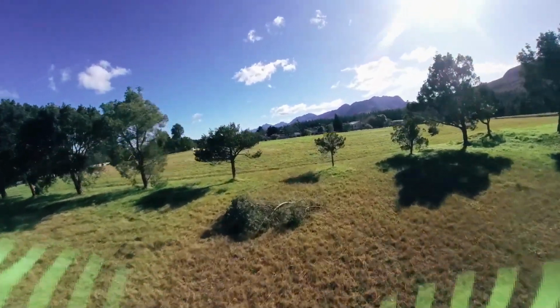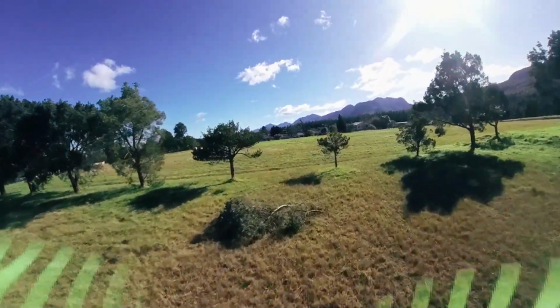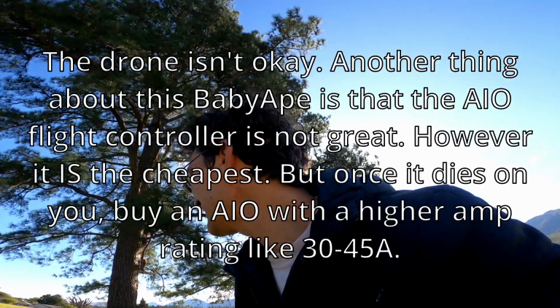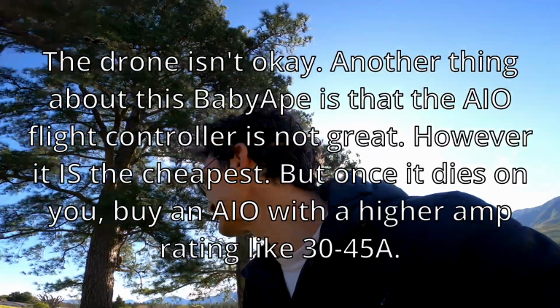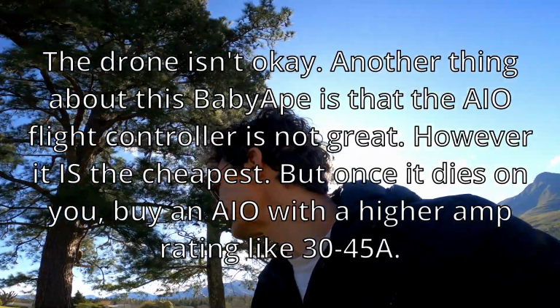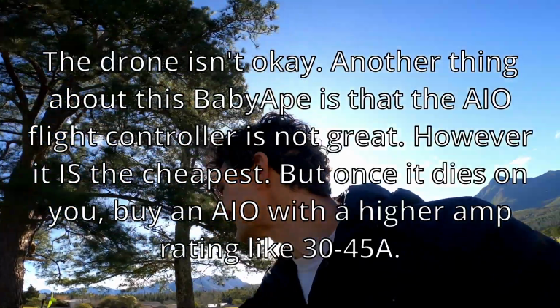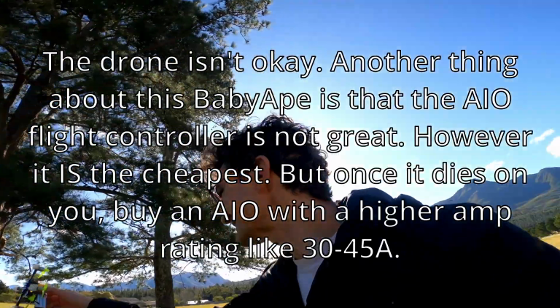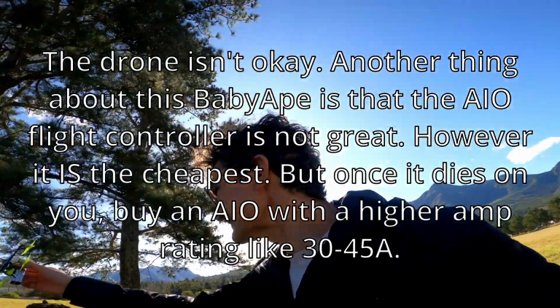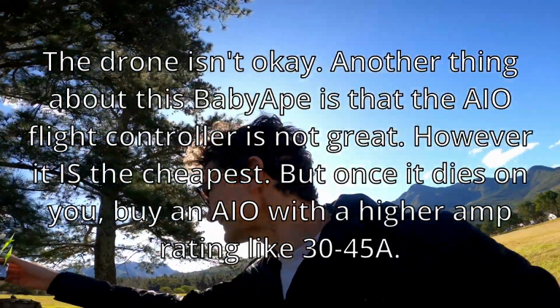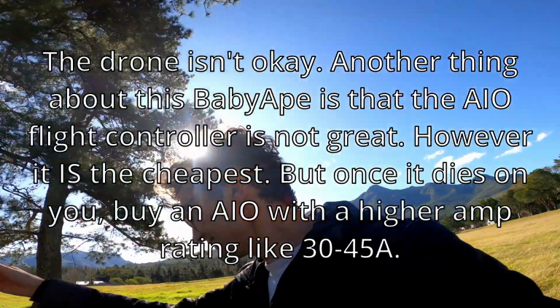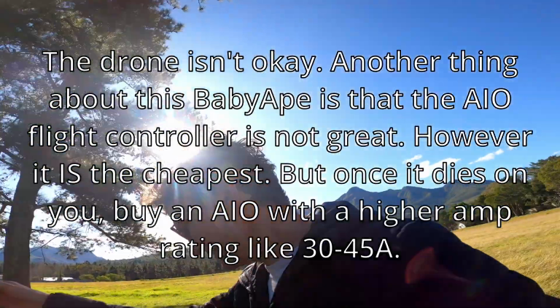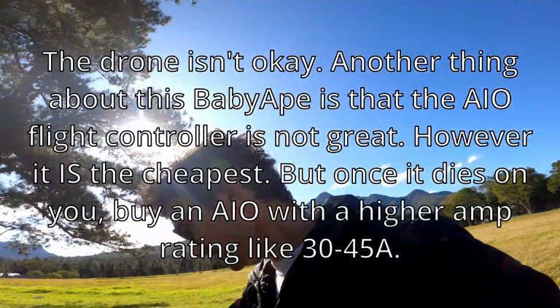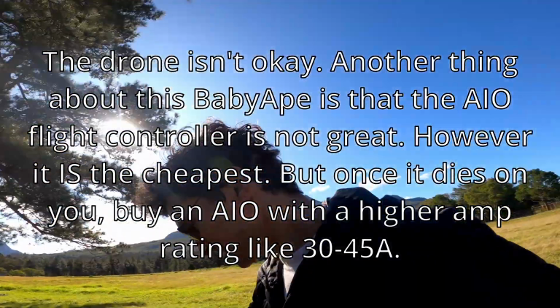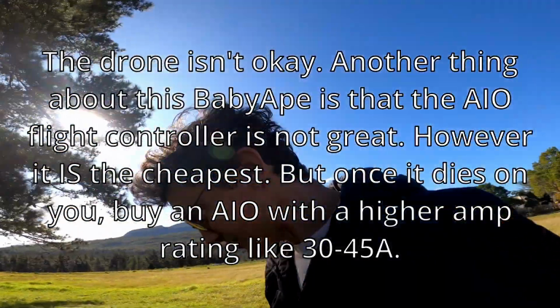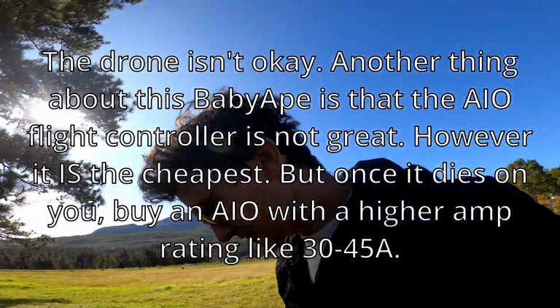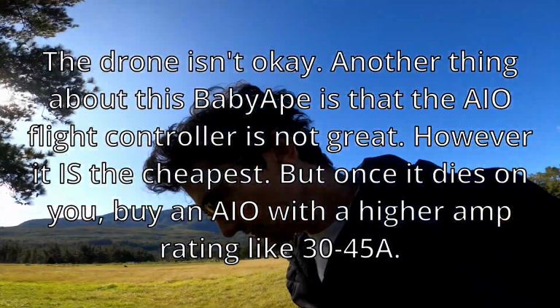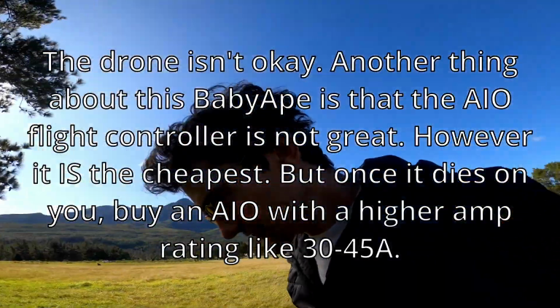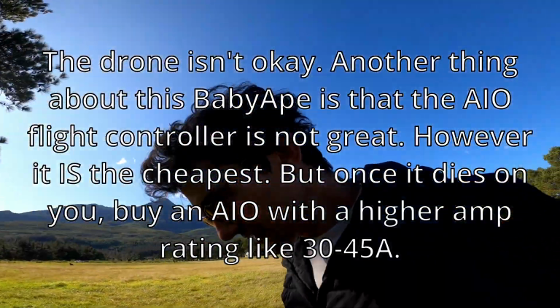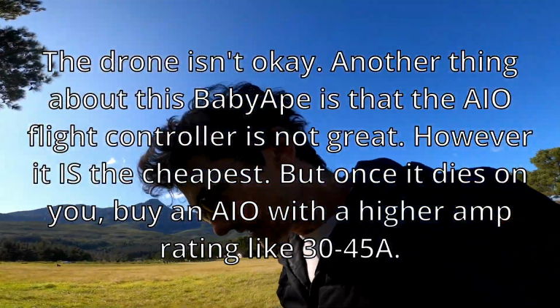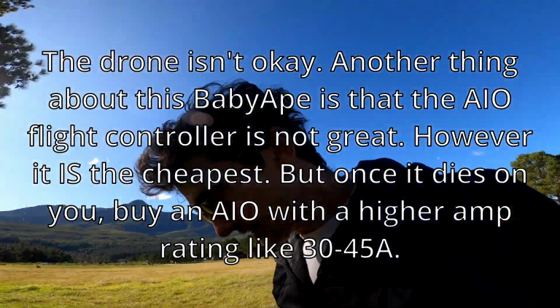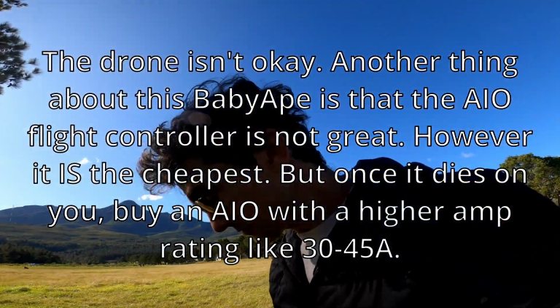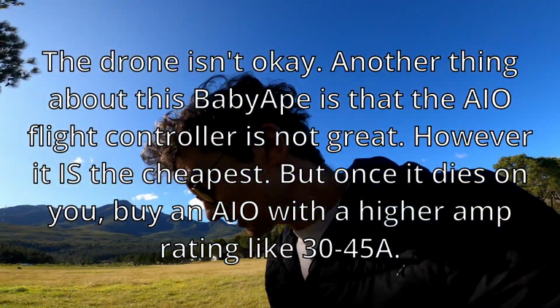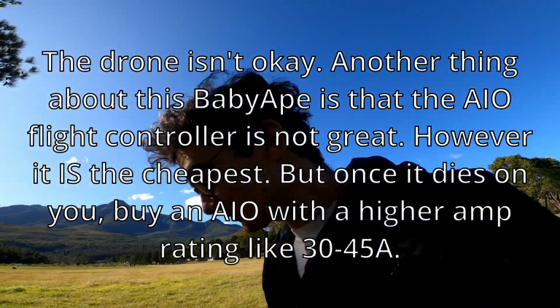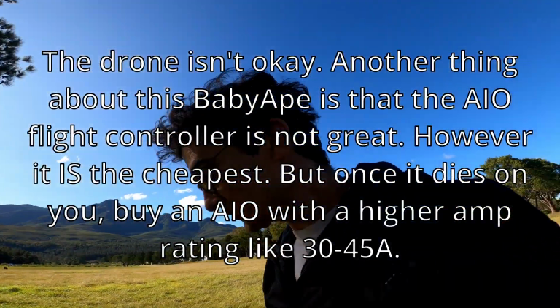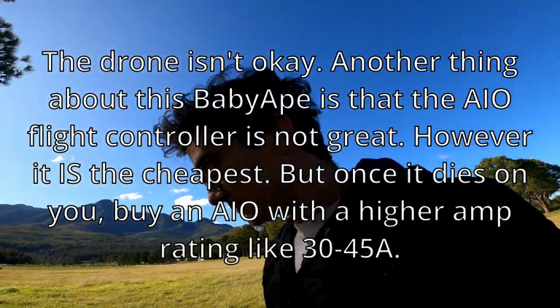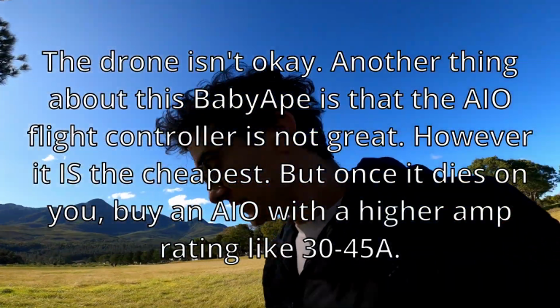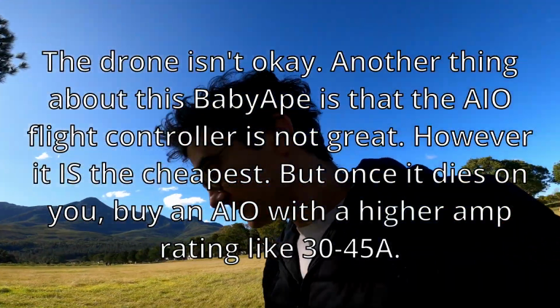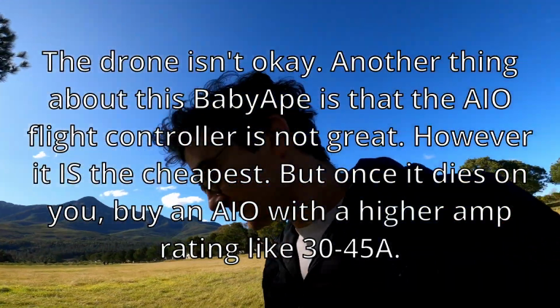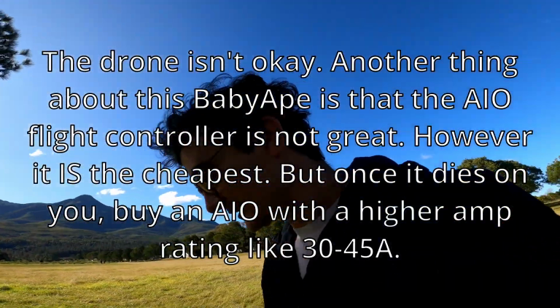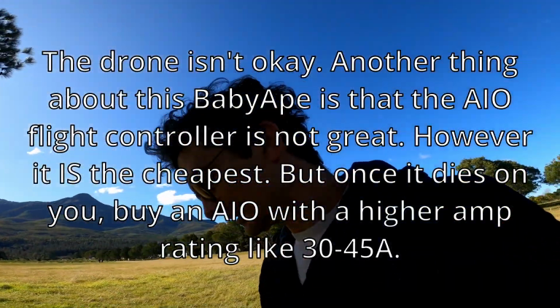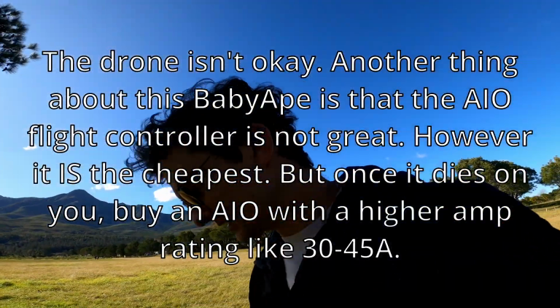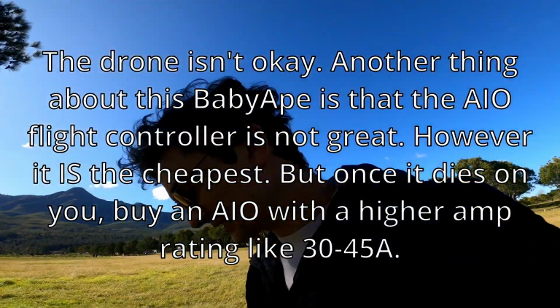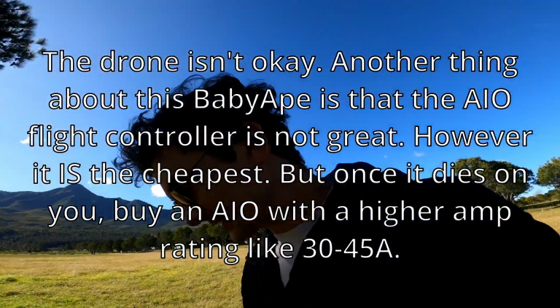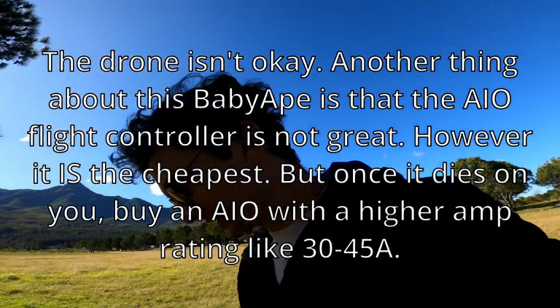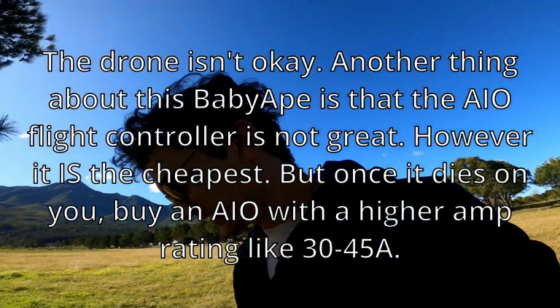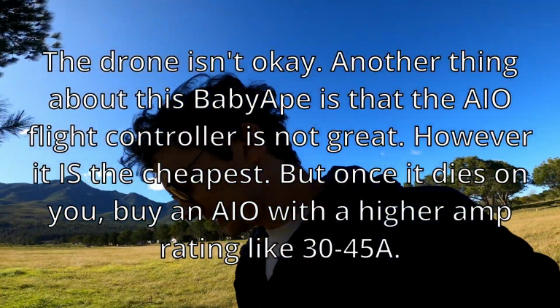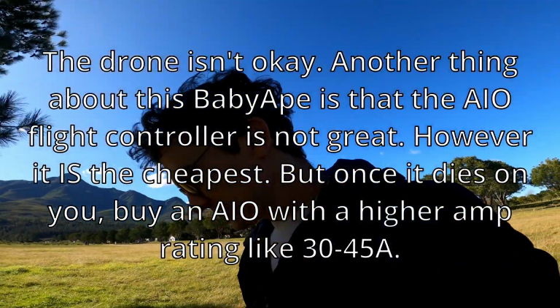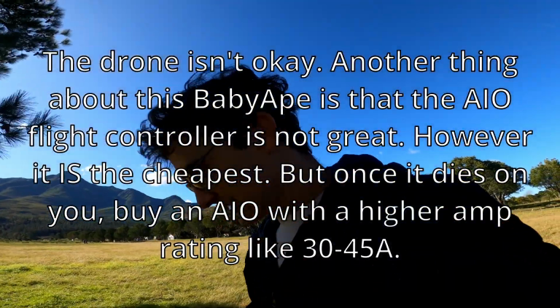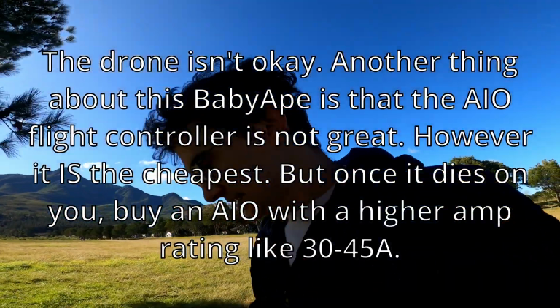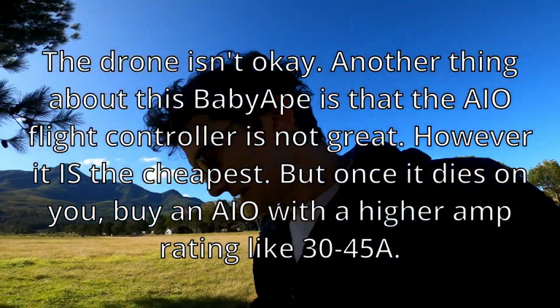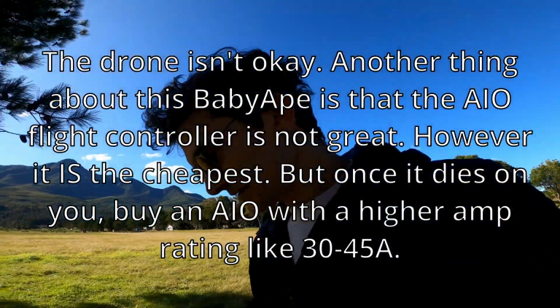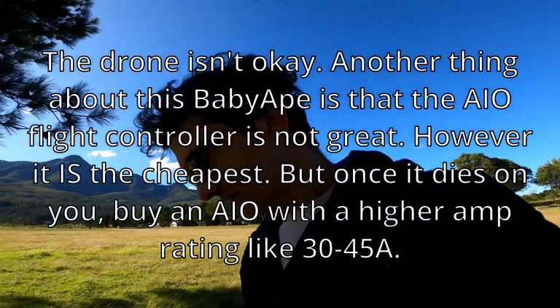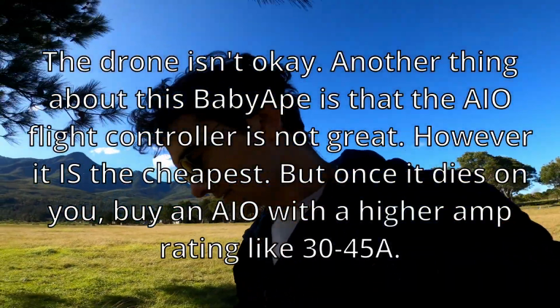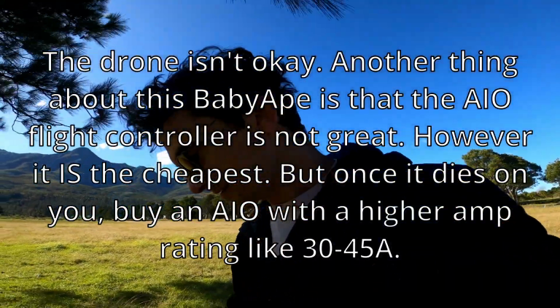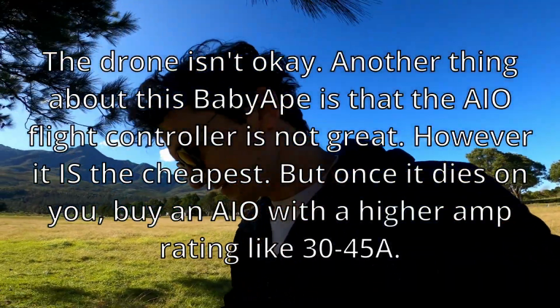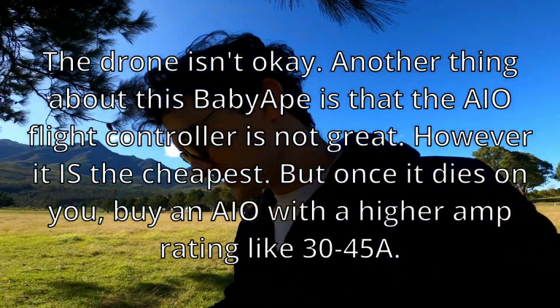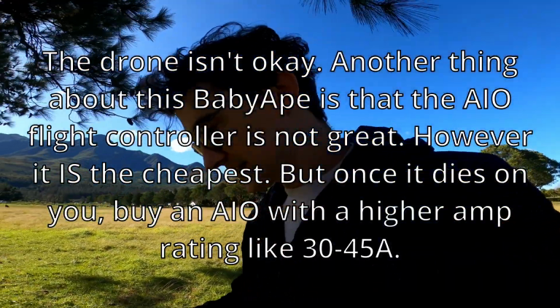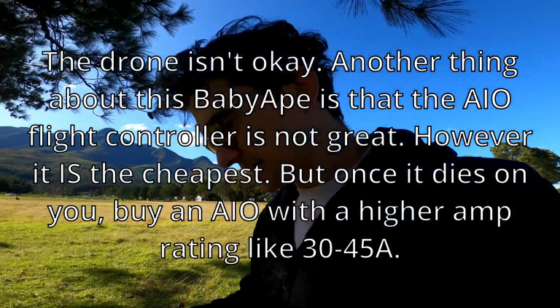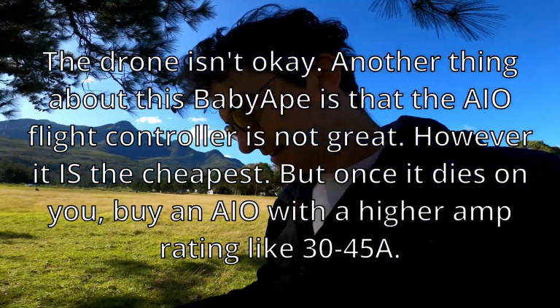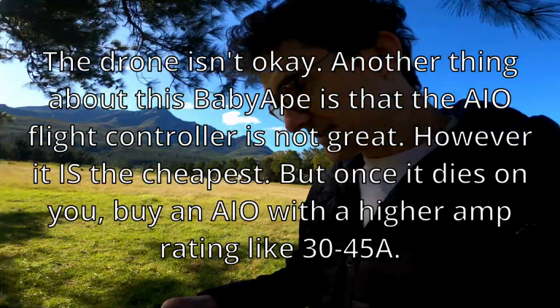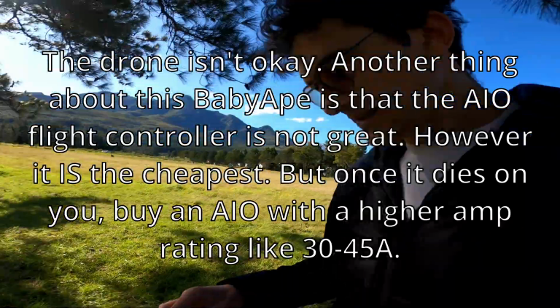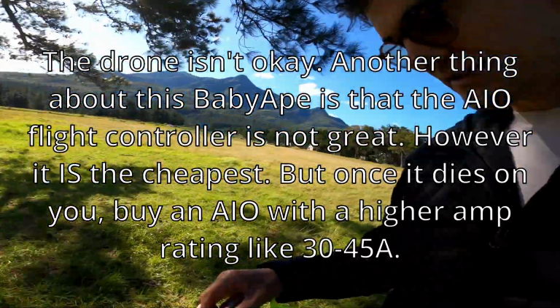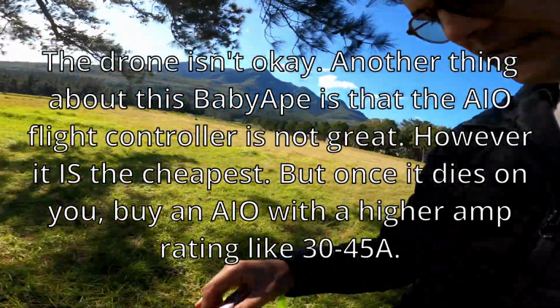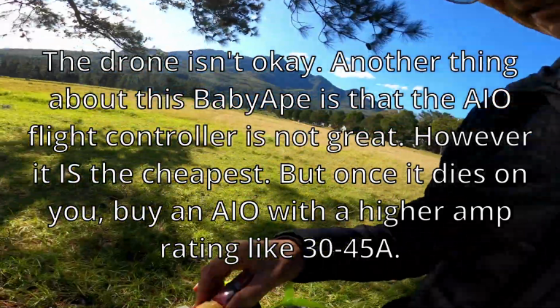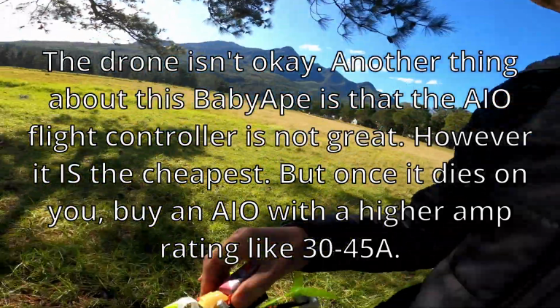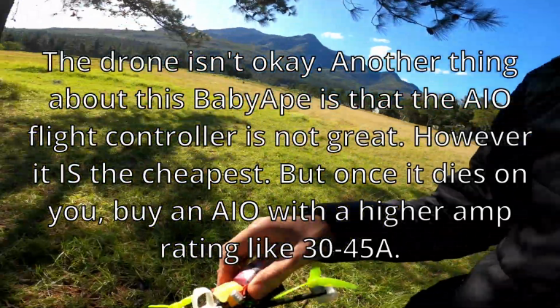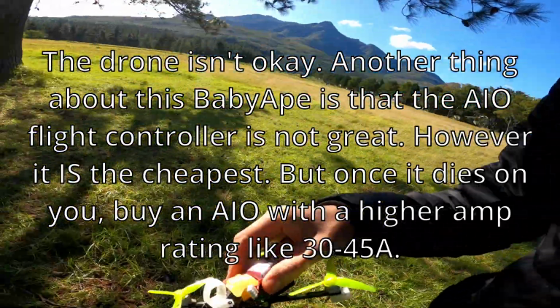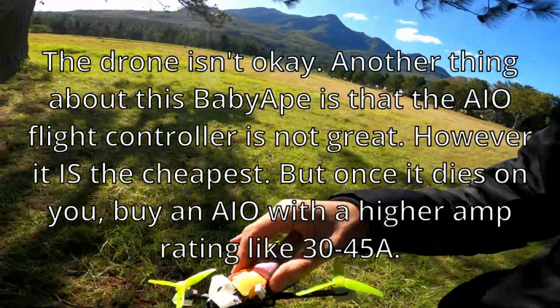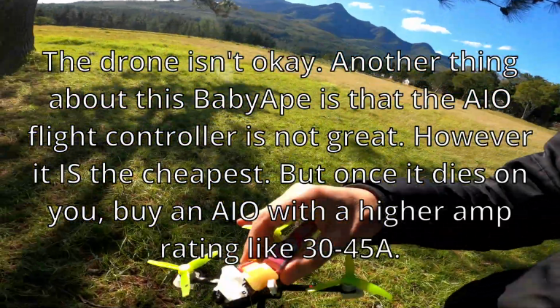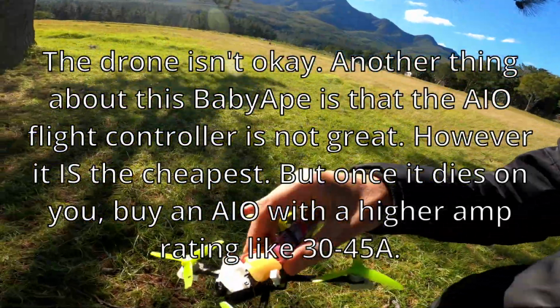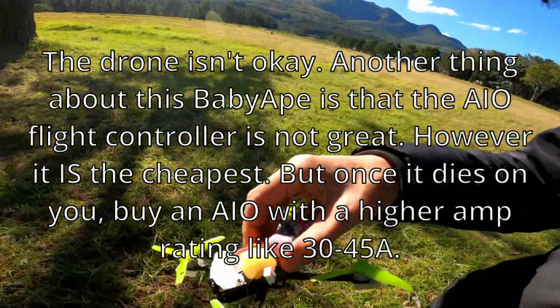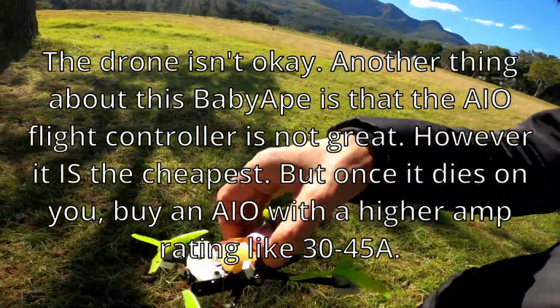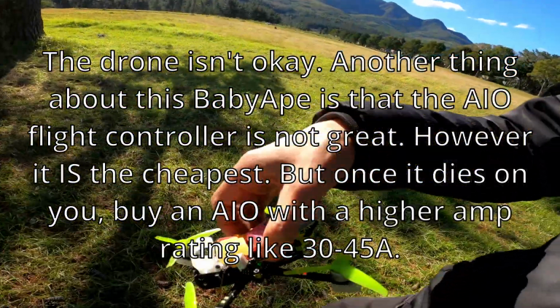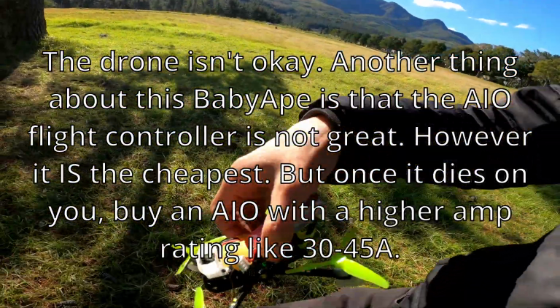I lost control there and it went all the way over here. Seems like it's okay.